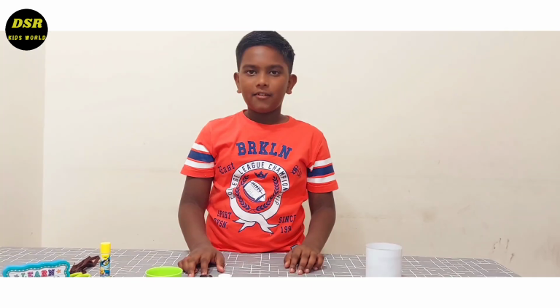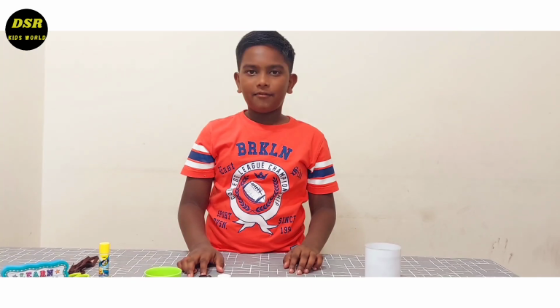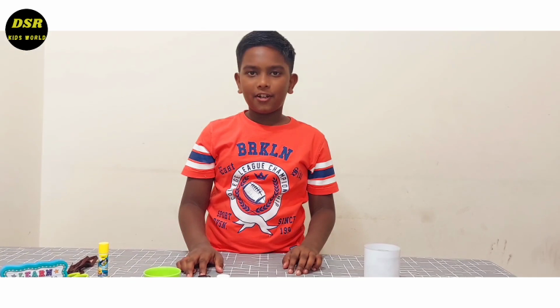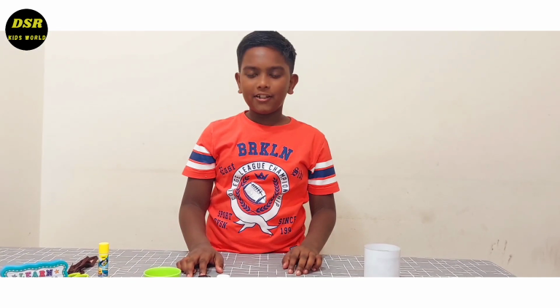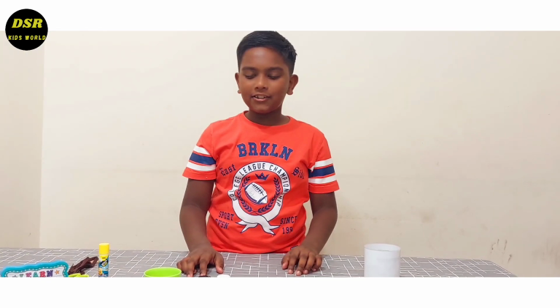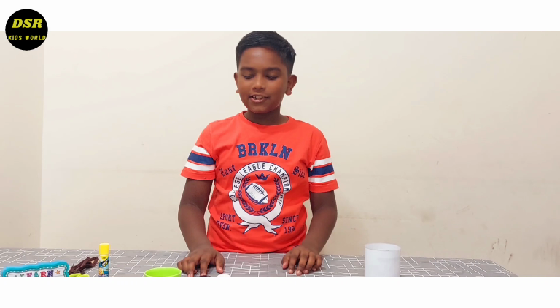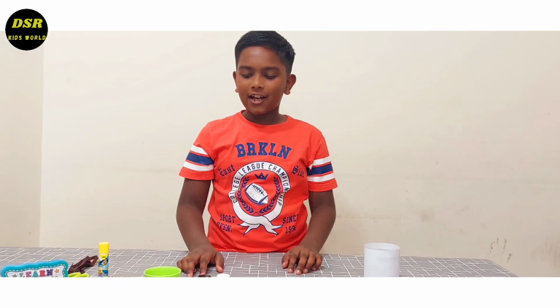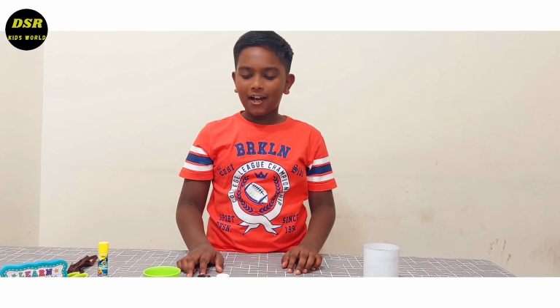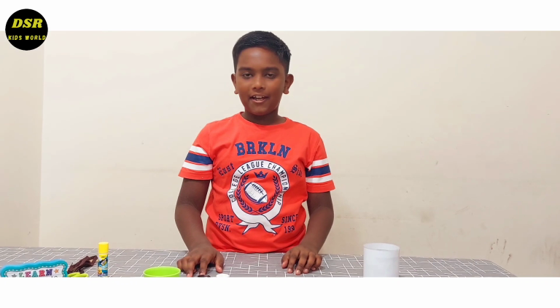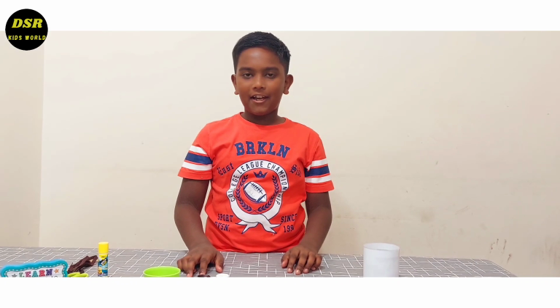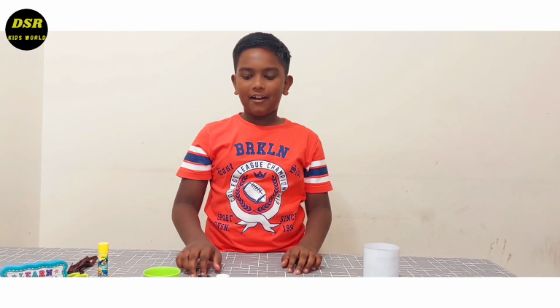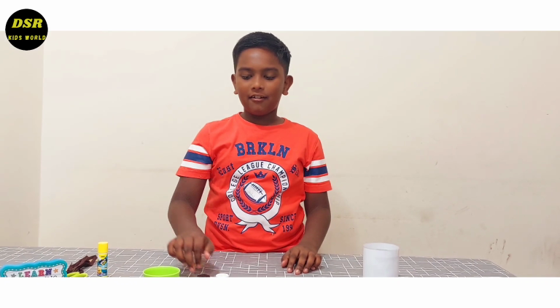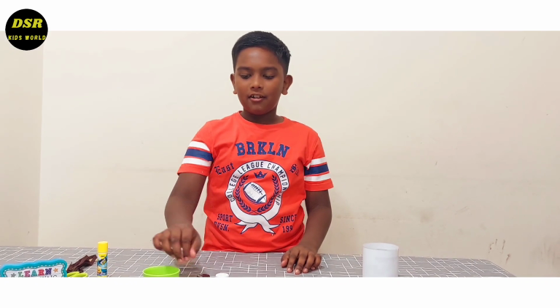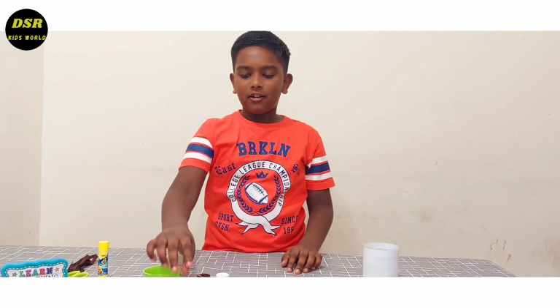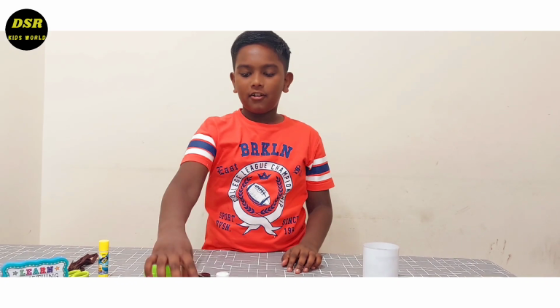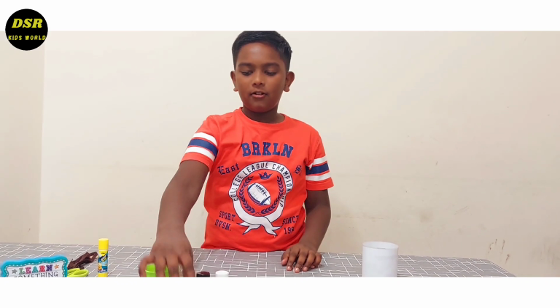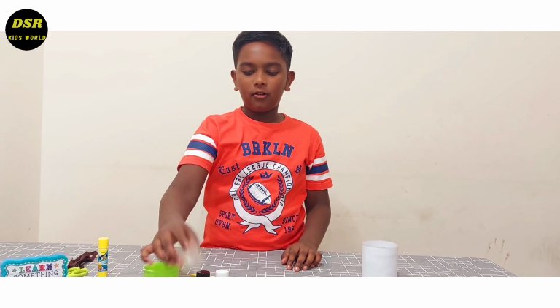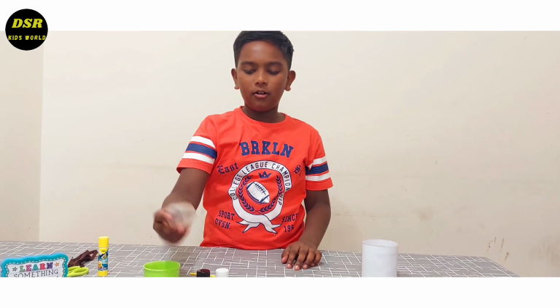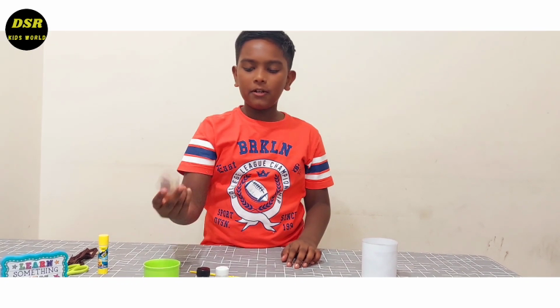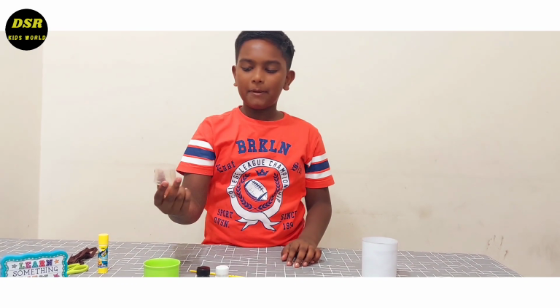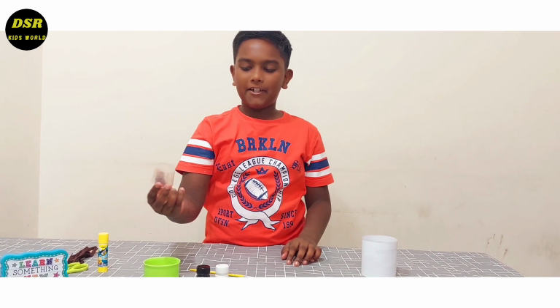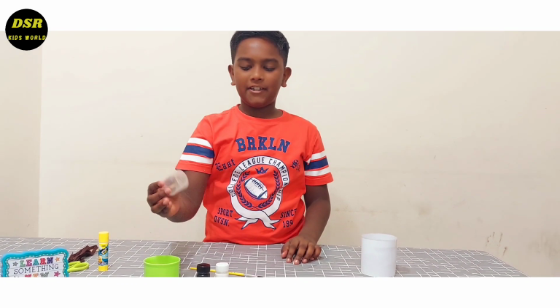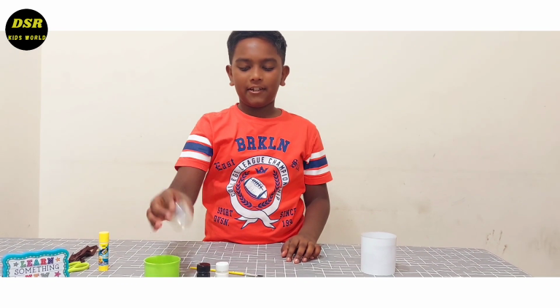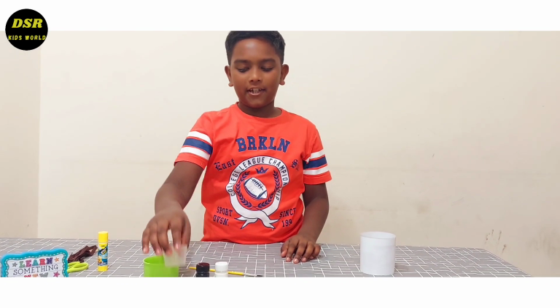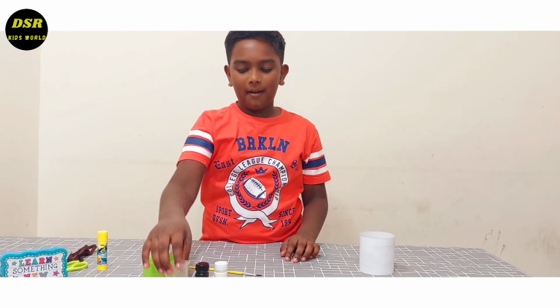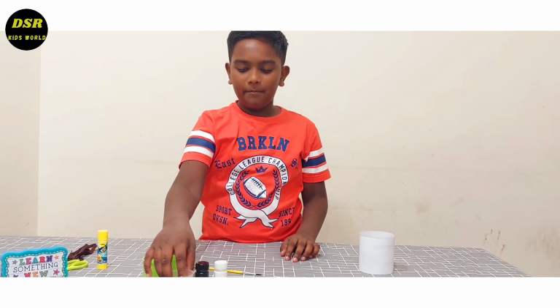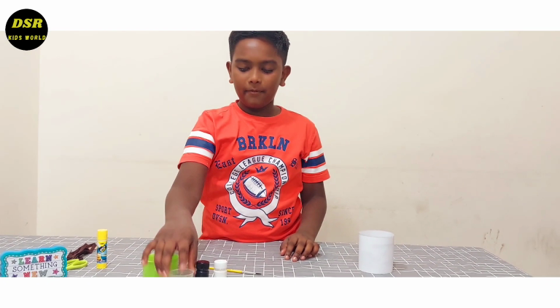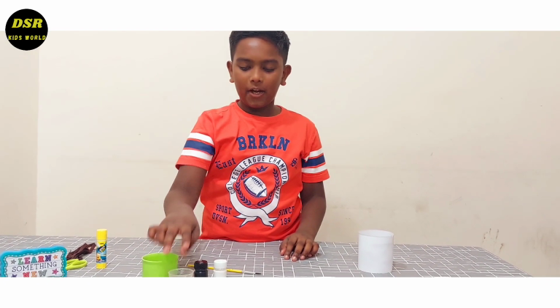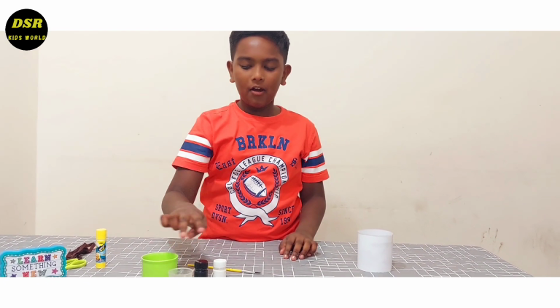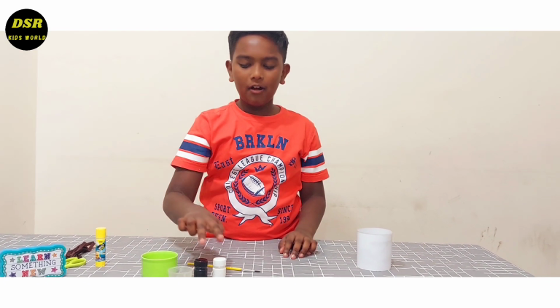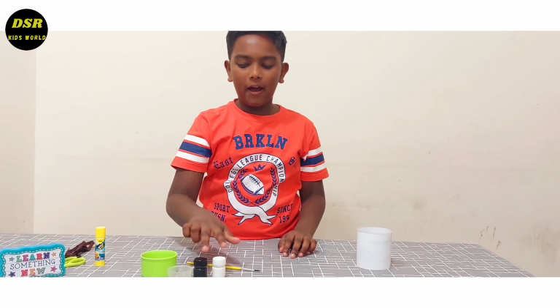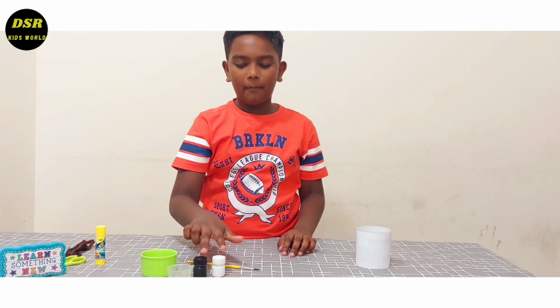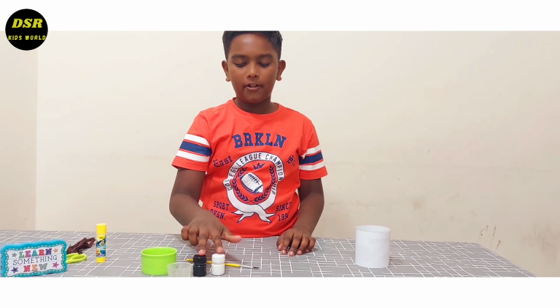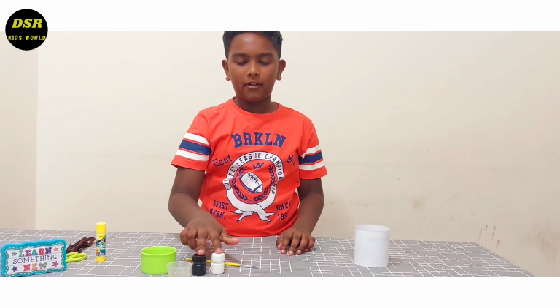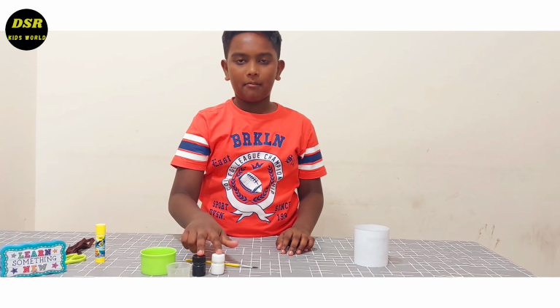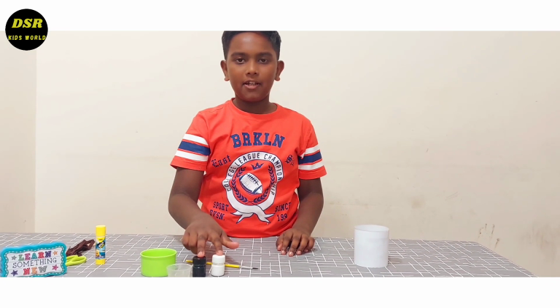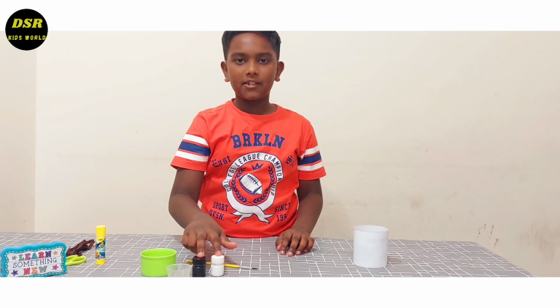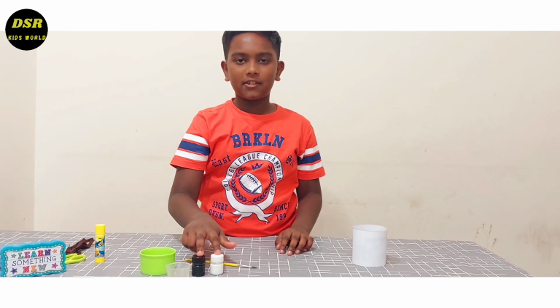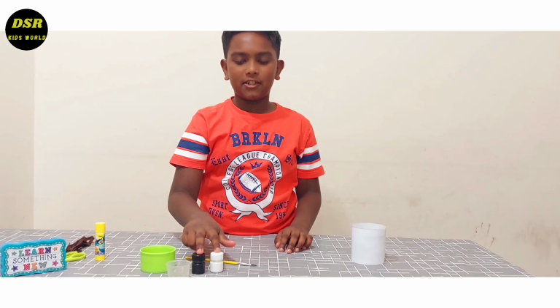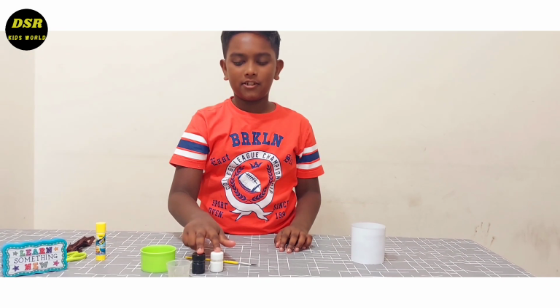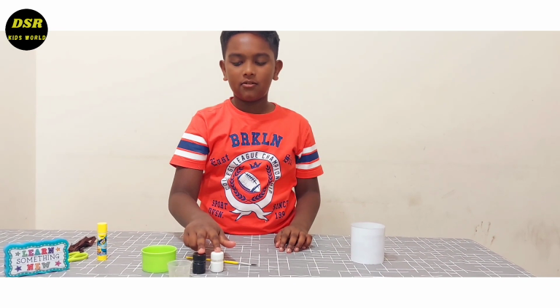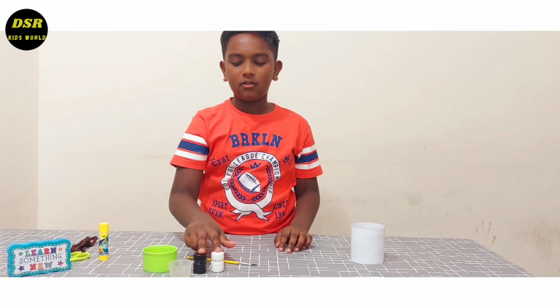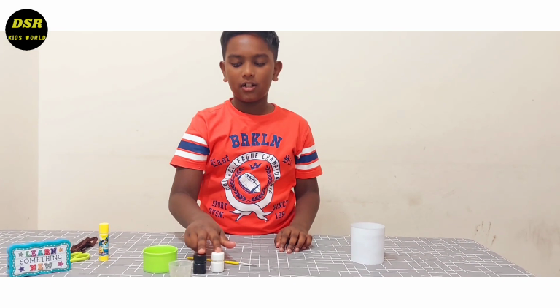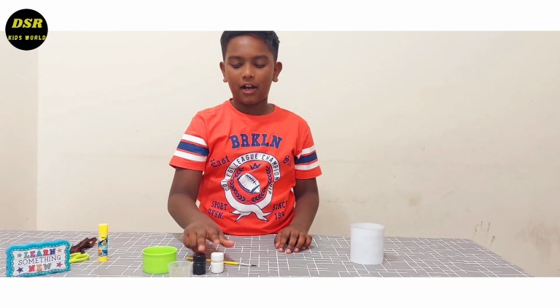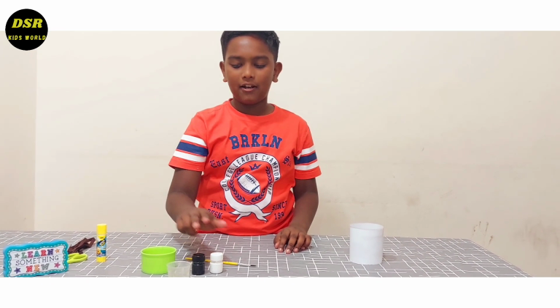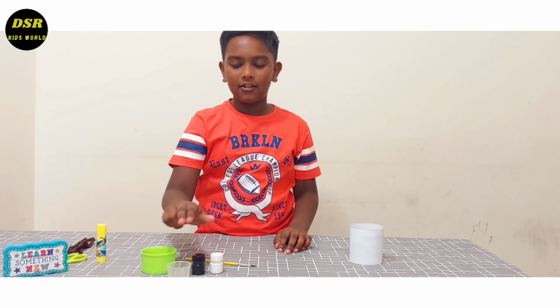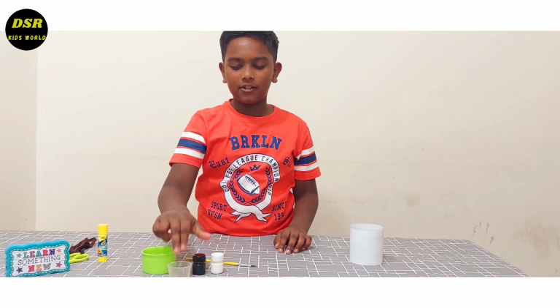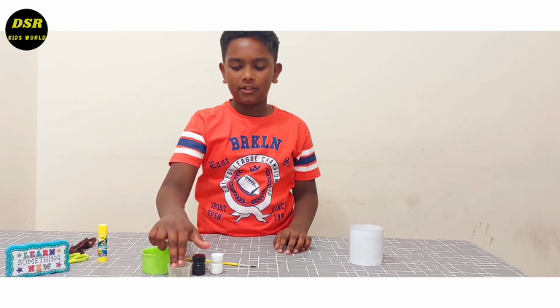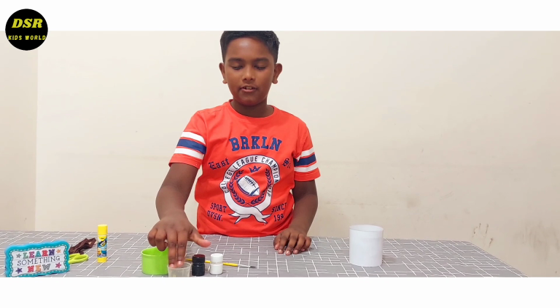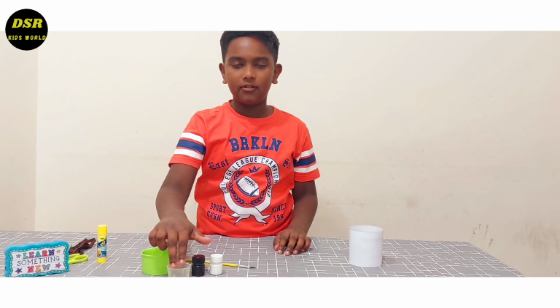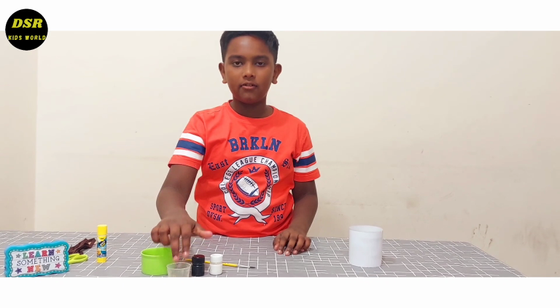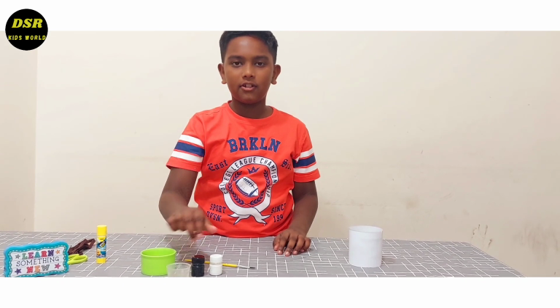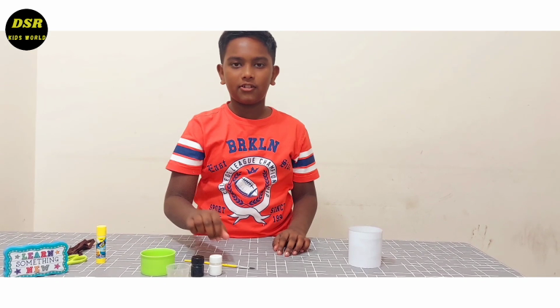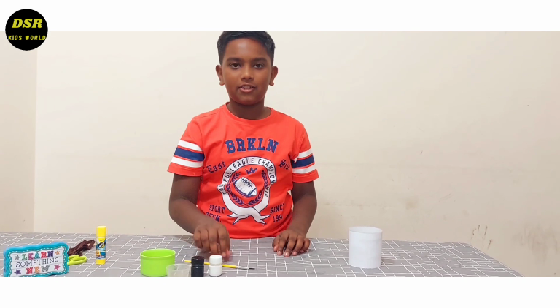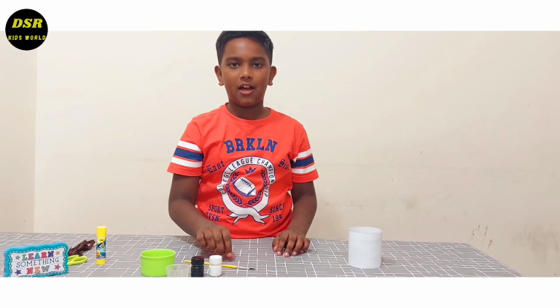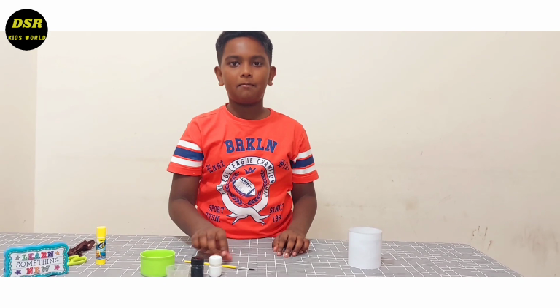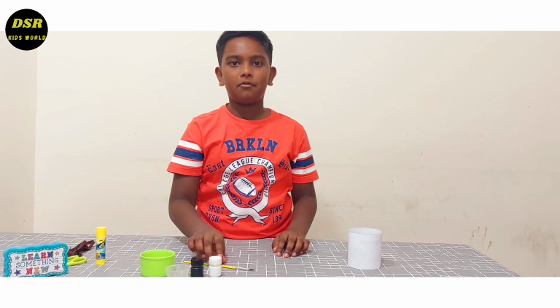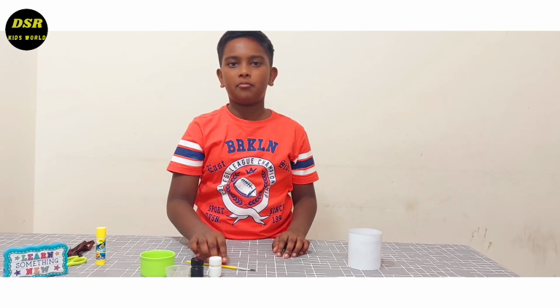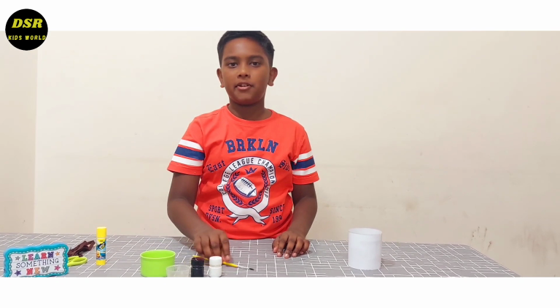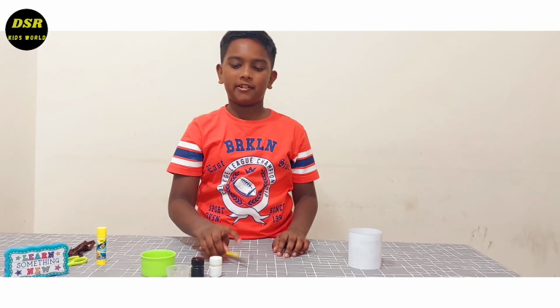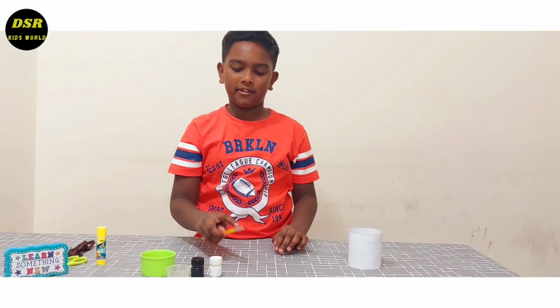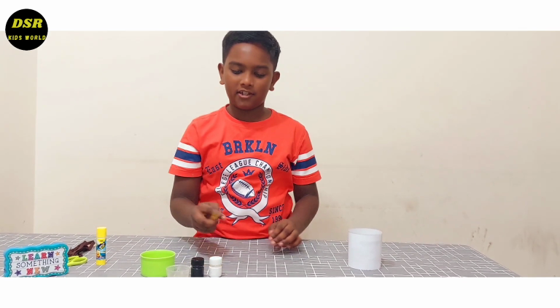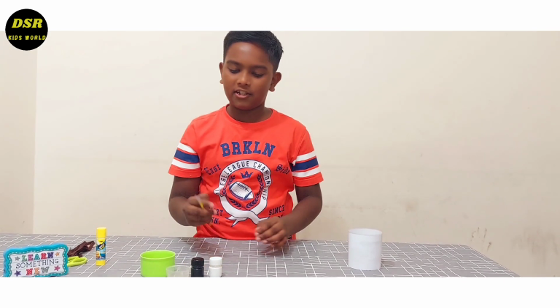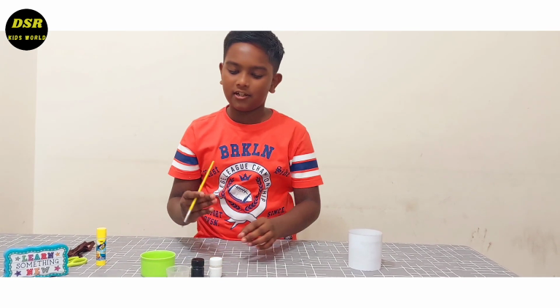Friends, I have an old medicine cap. Now I am going to mix these two colors into this cap to make red color.